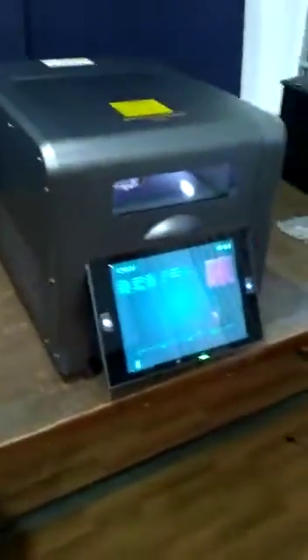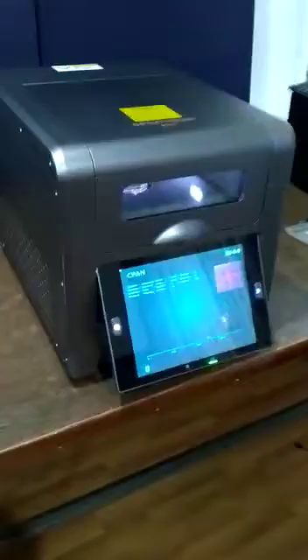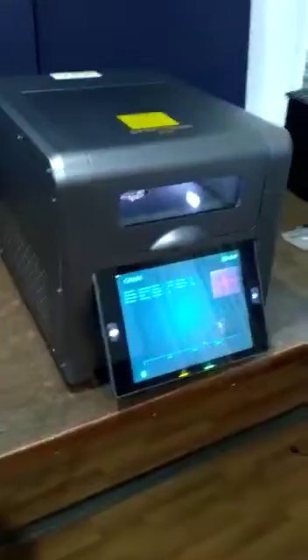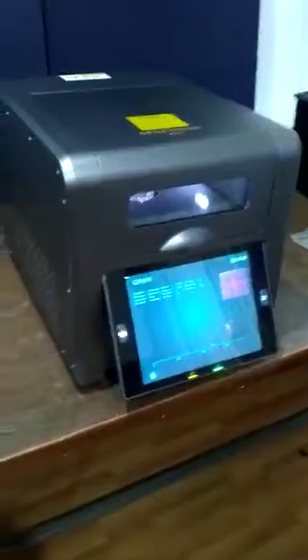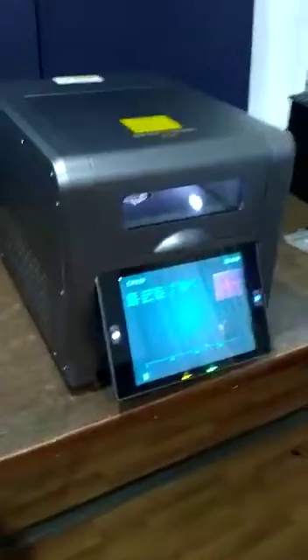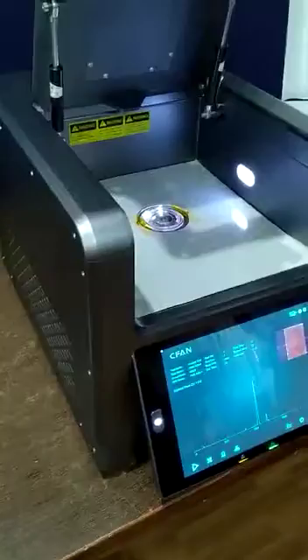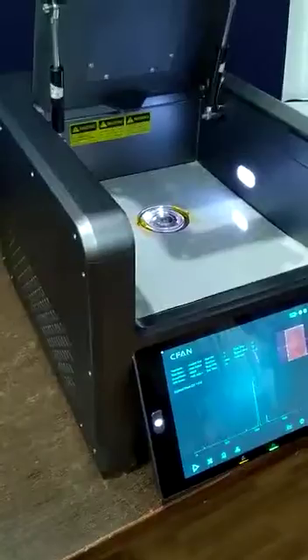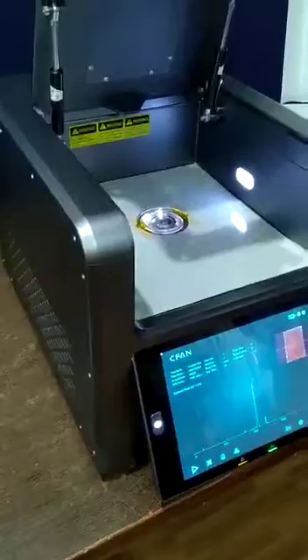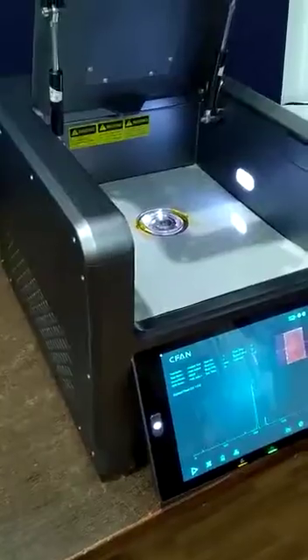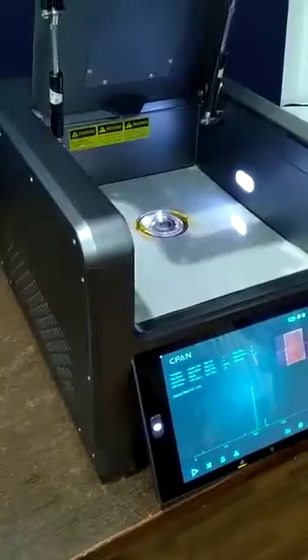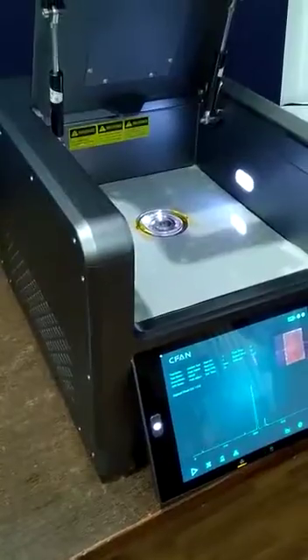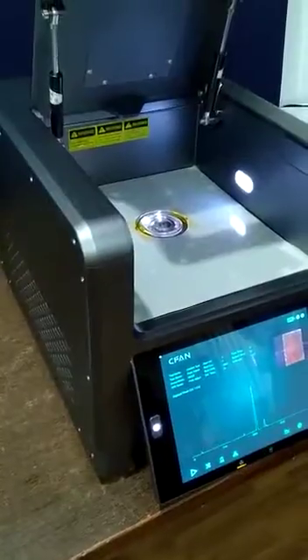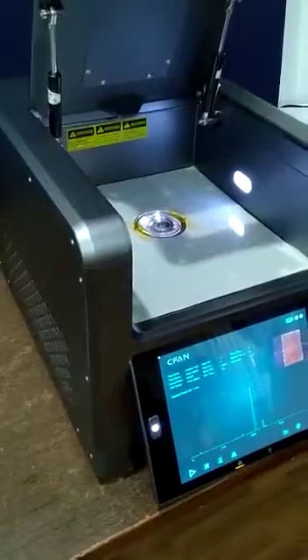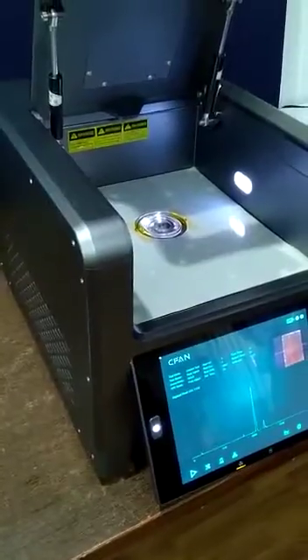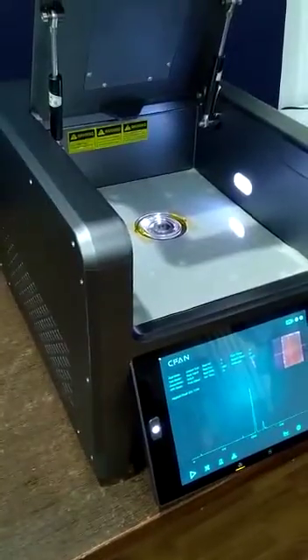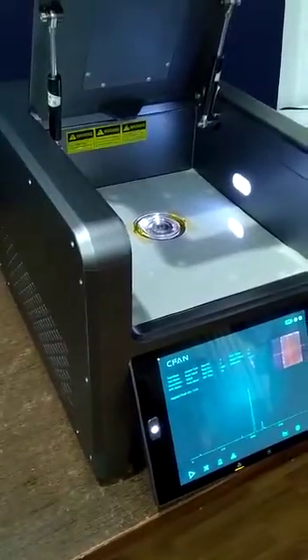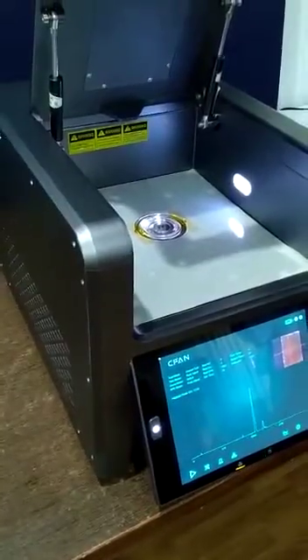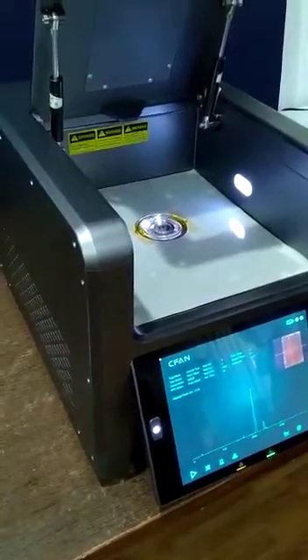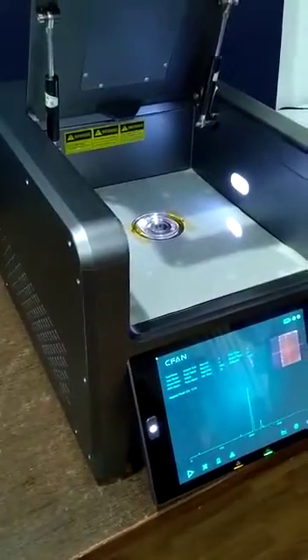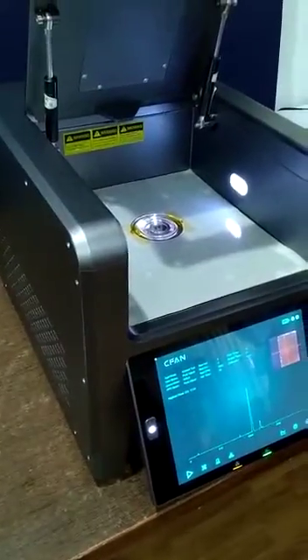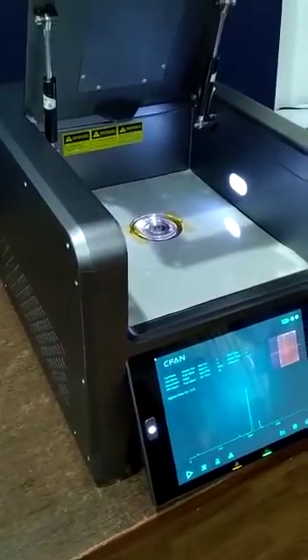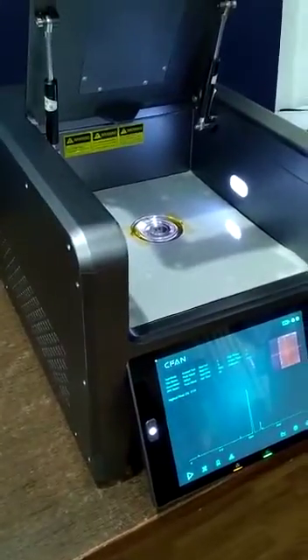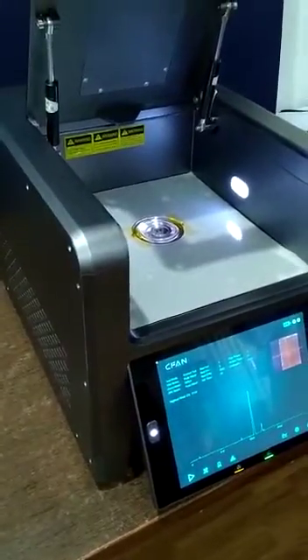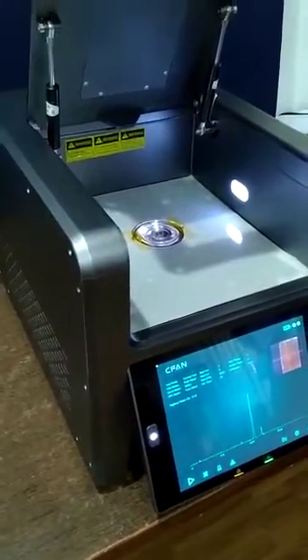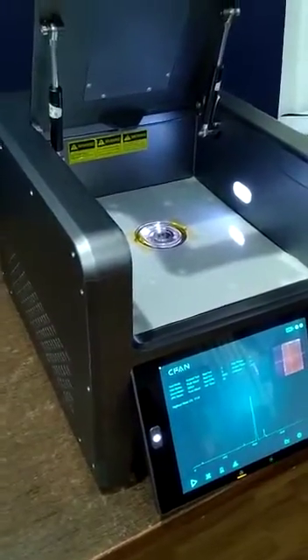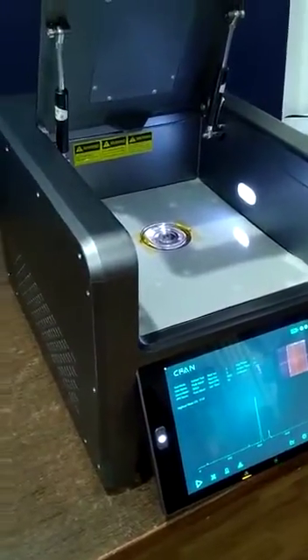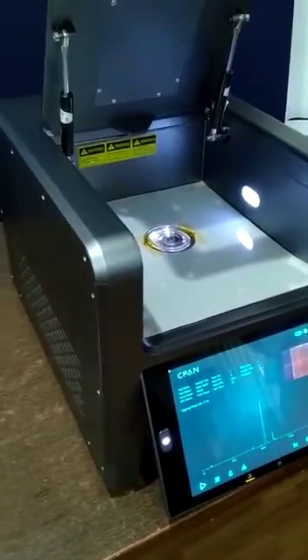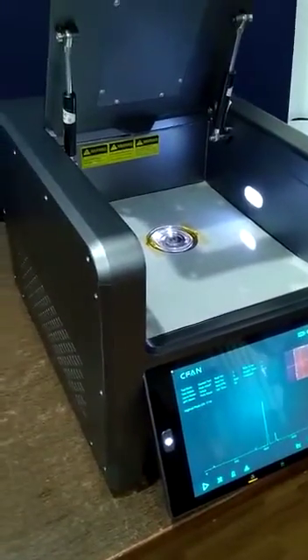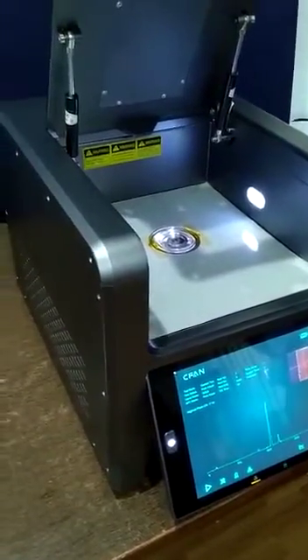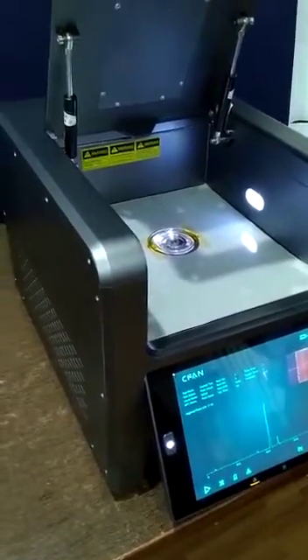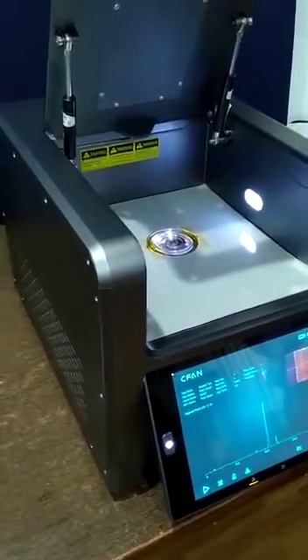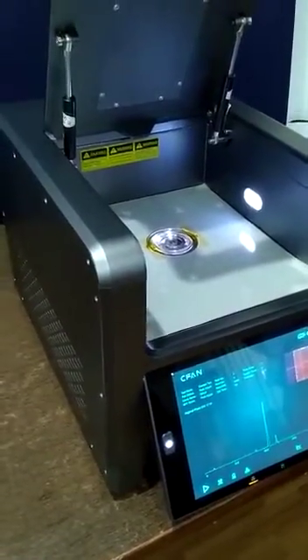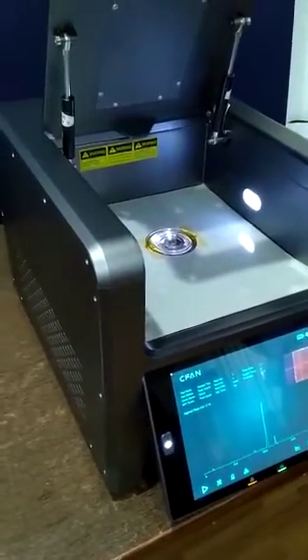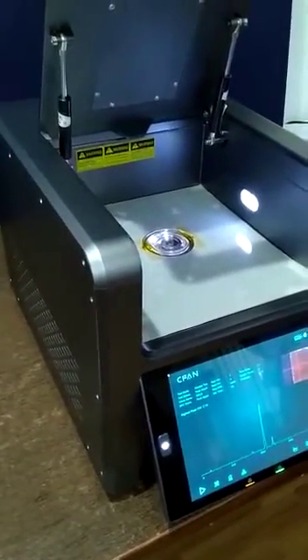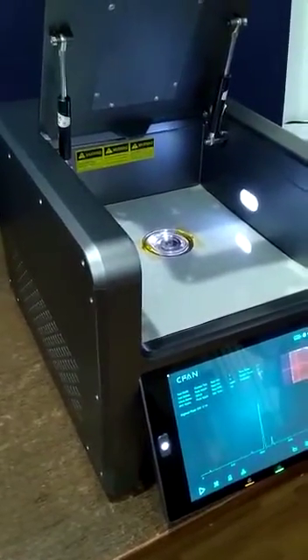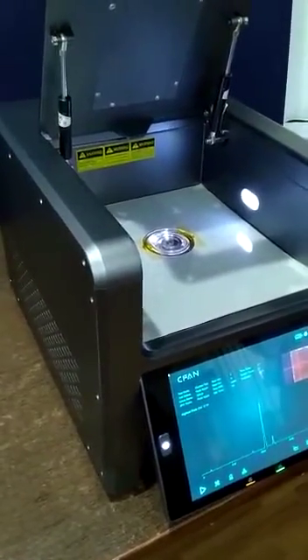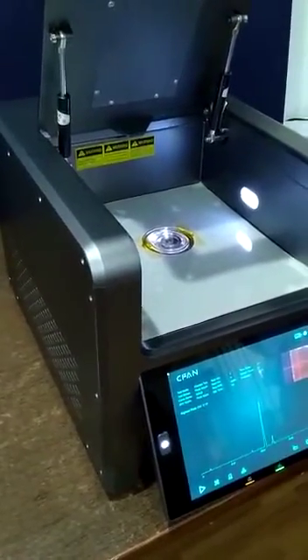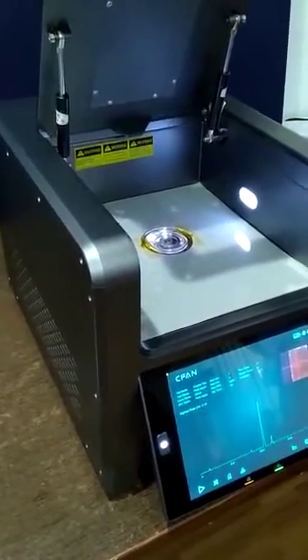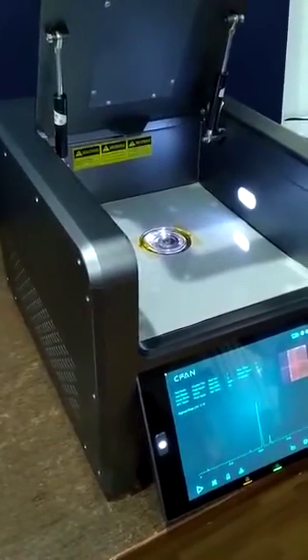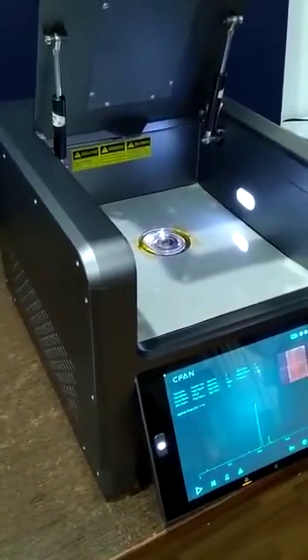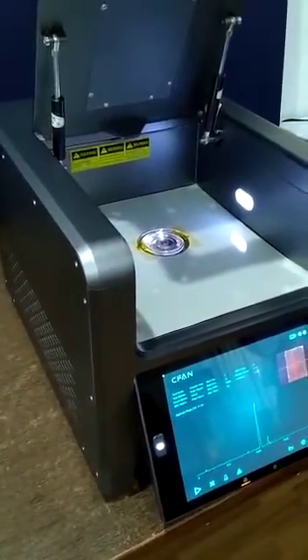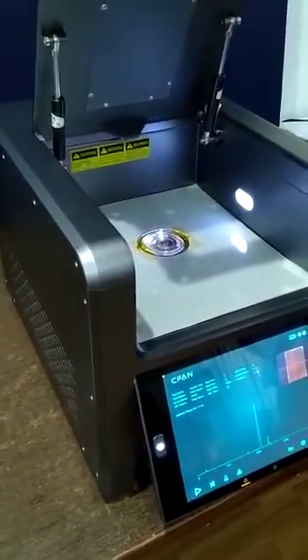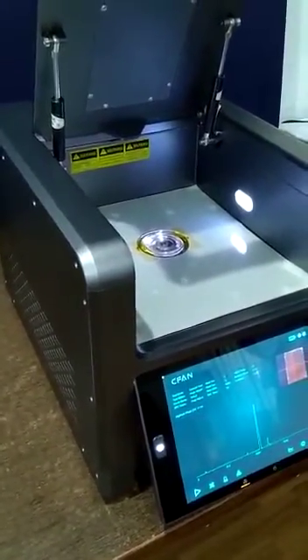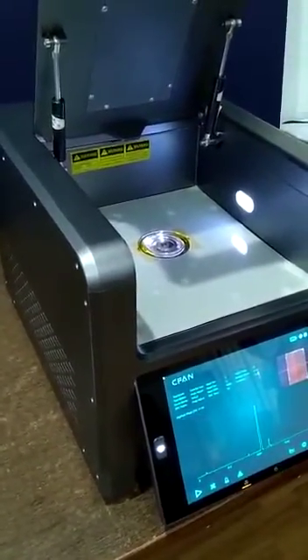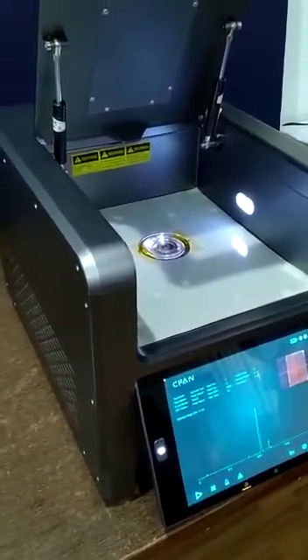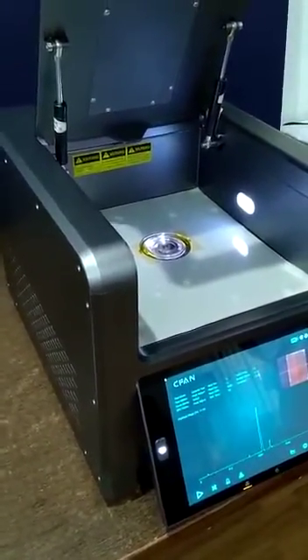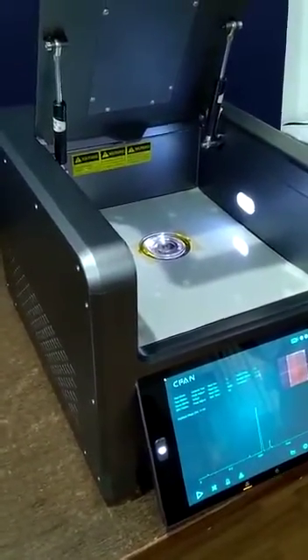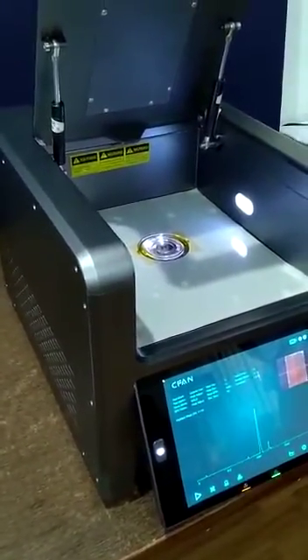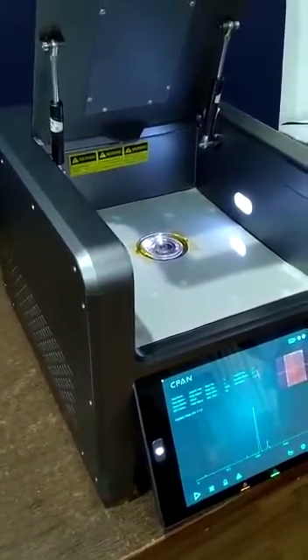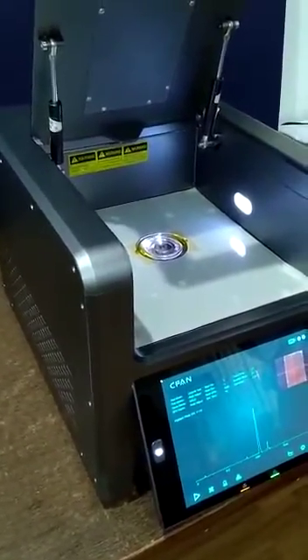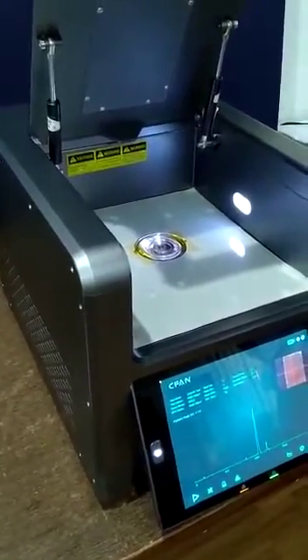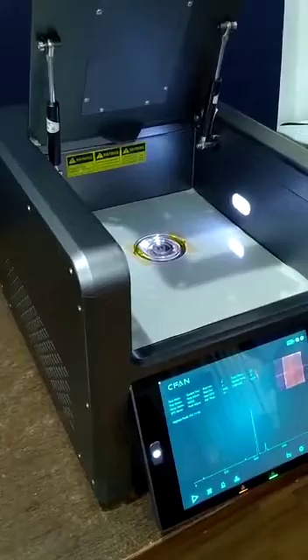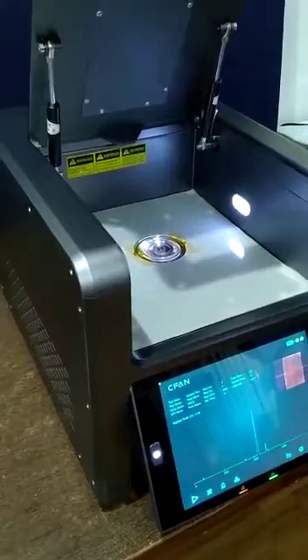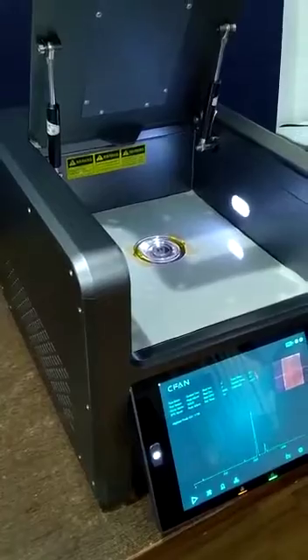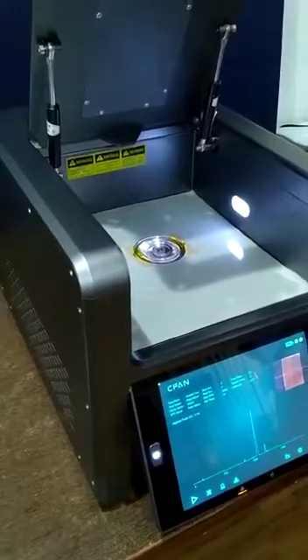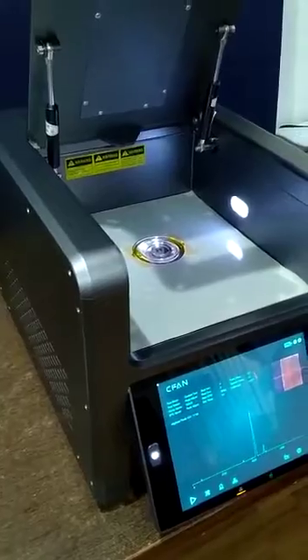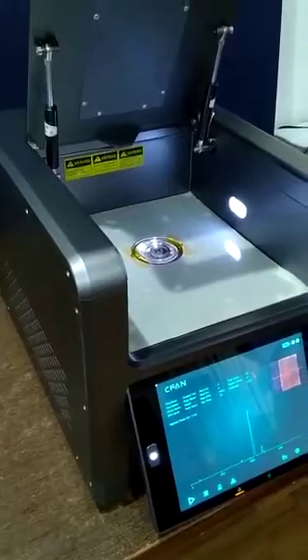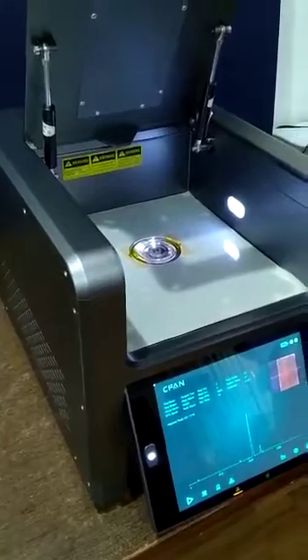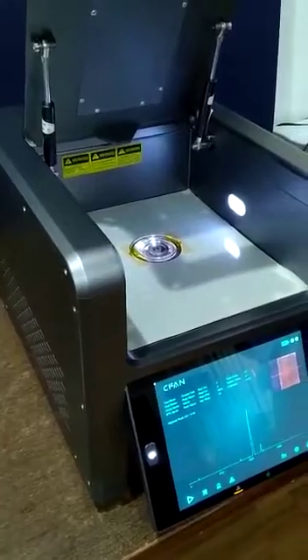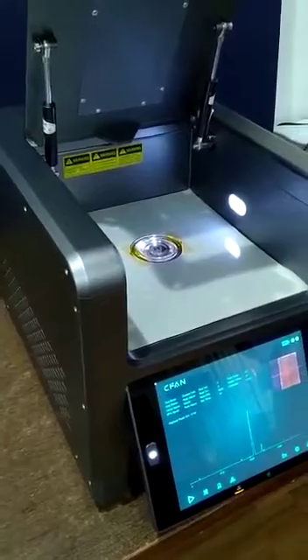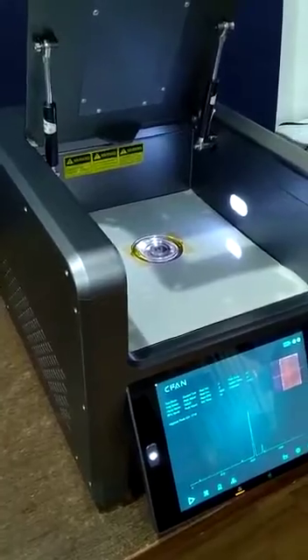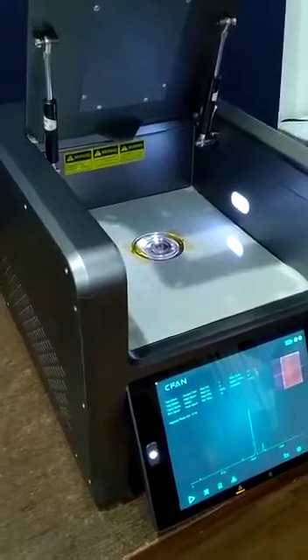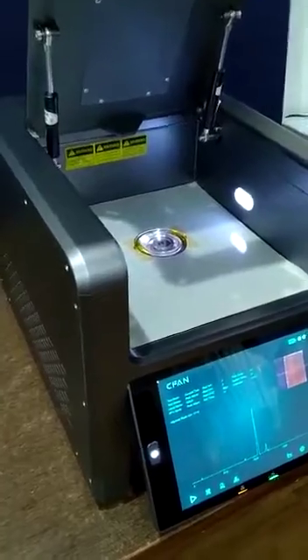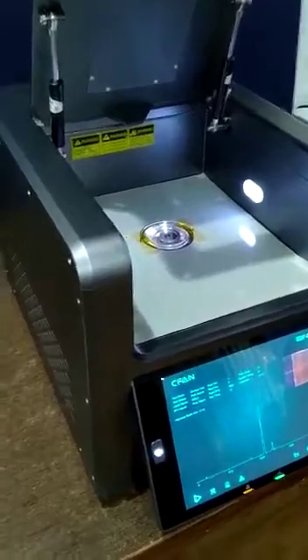After peak adjustment, machine is ready for testing. It will take 40 seconds of sample scanning.